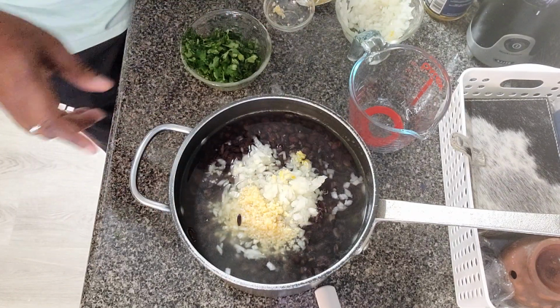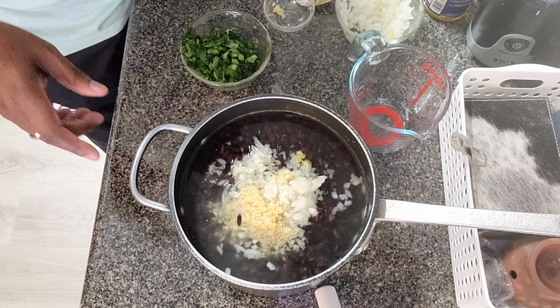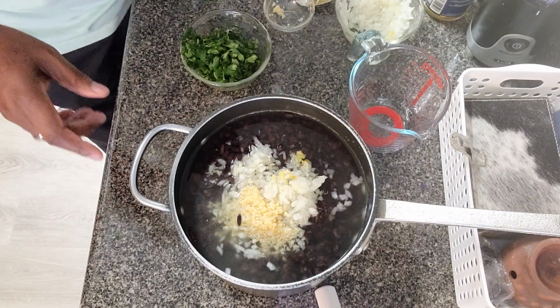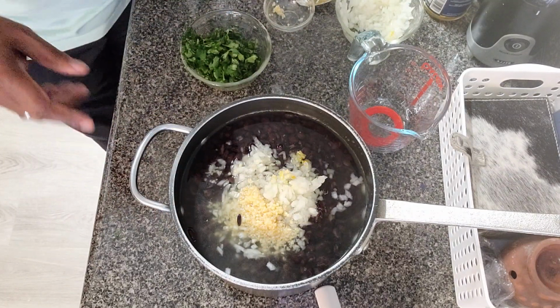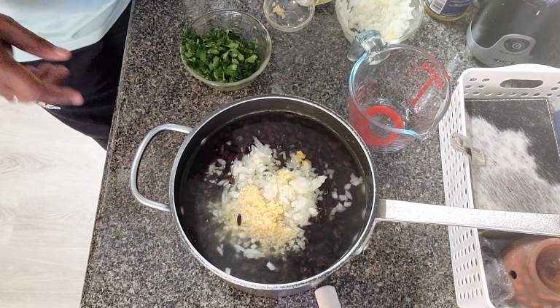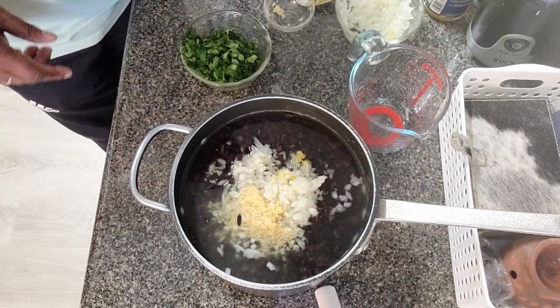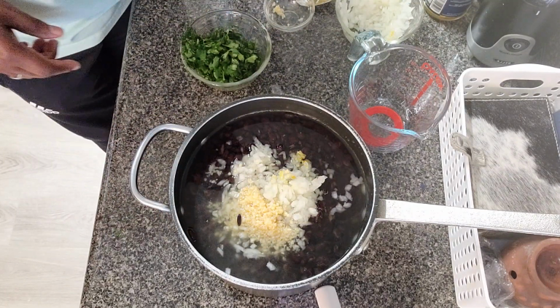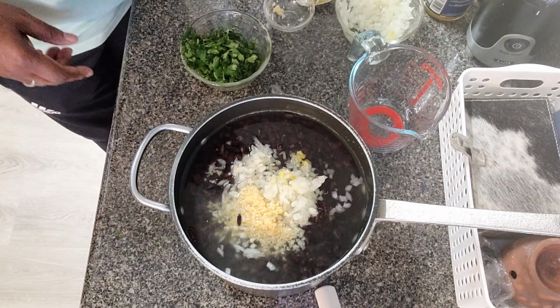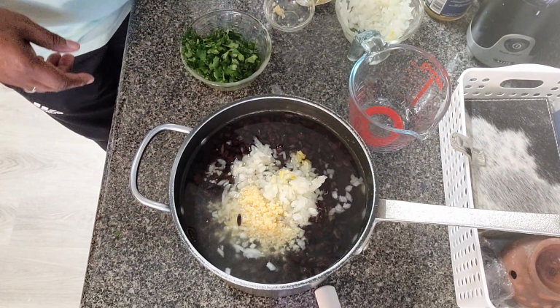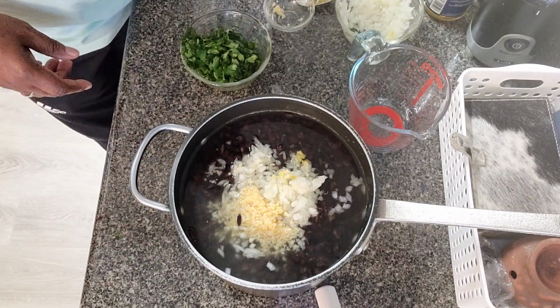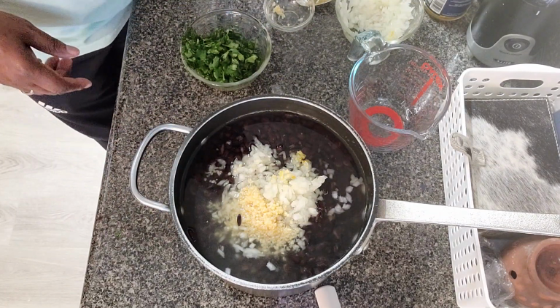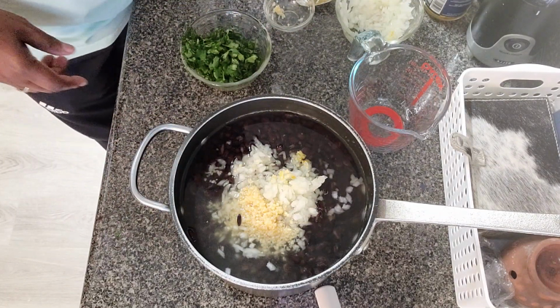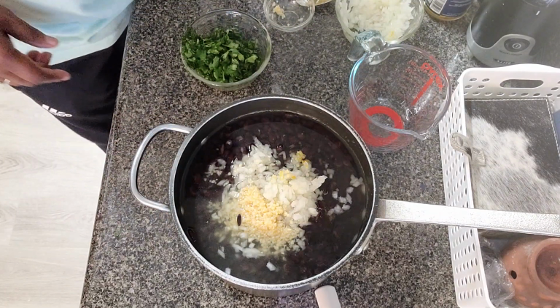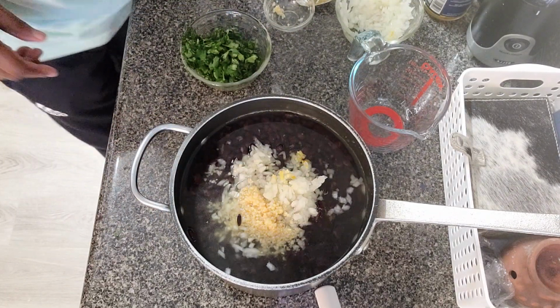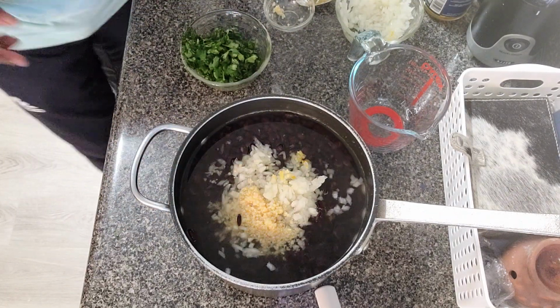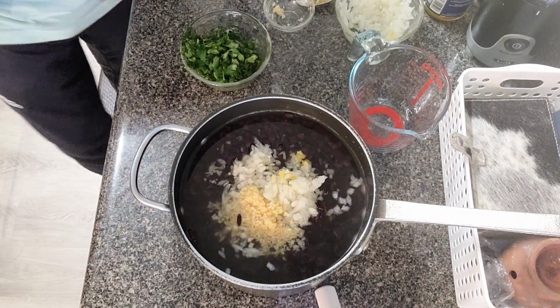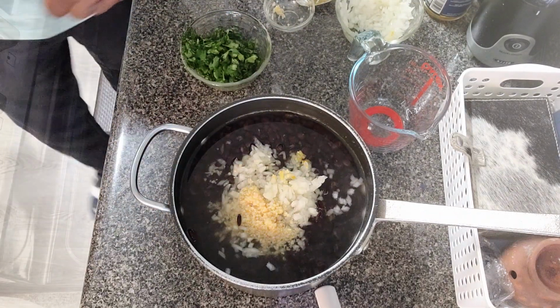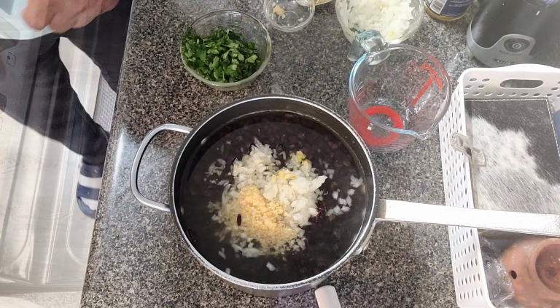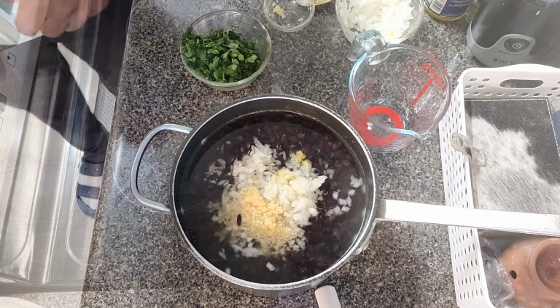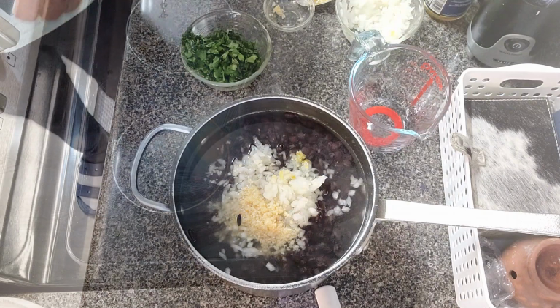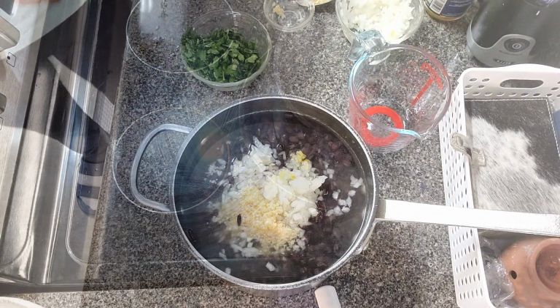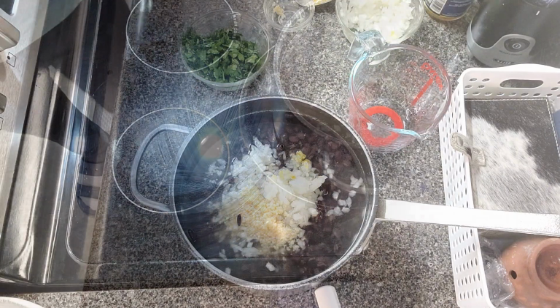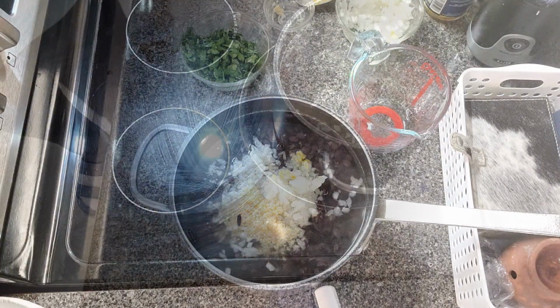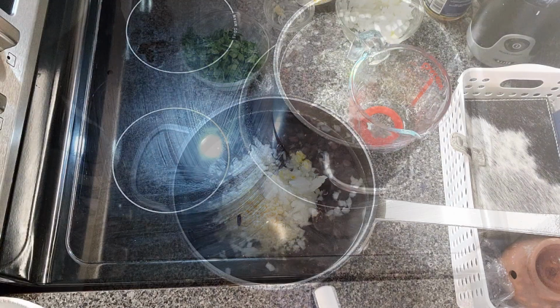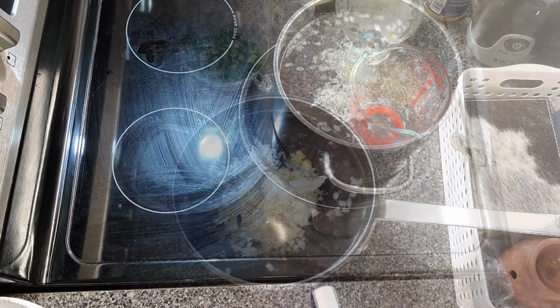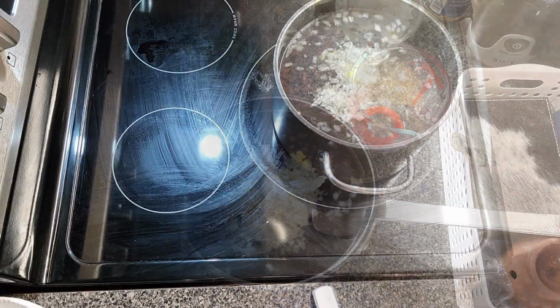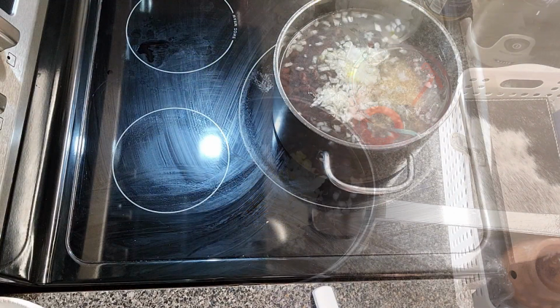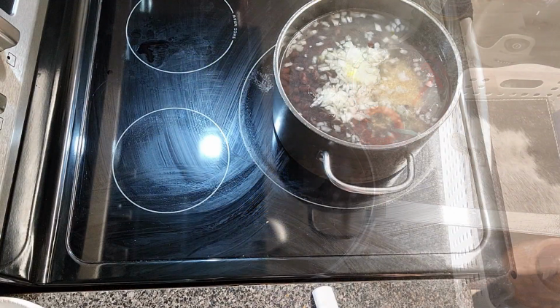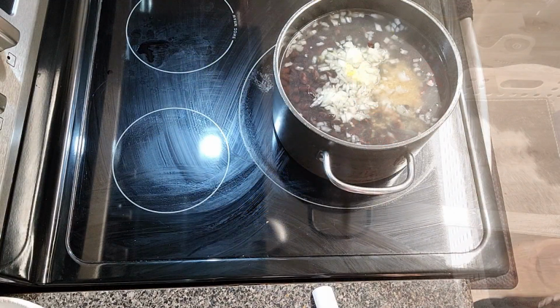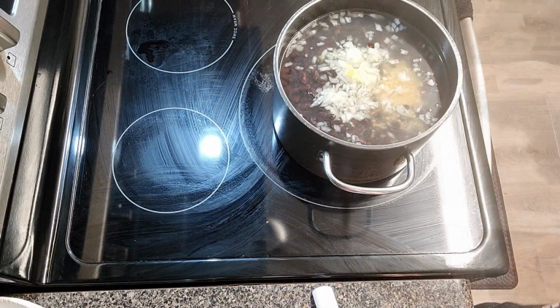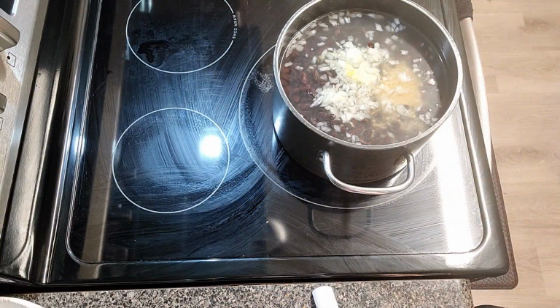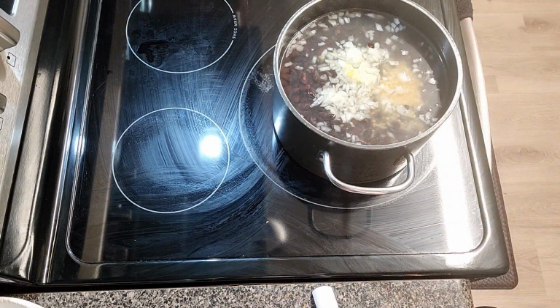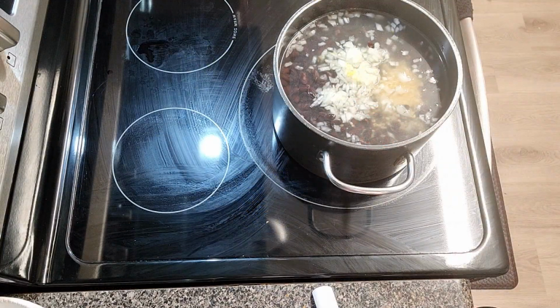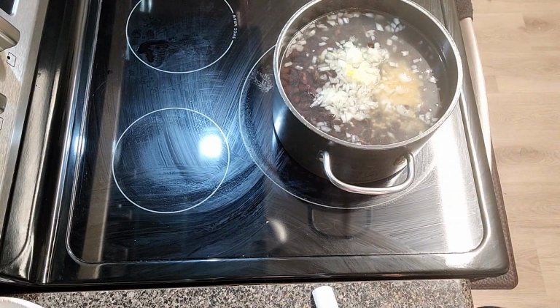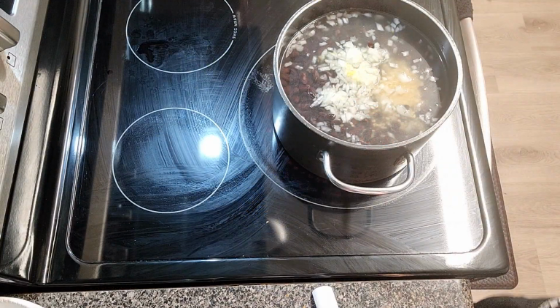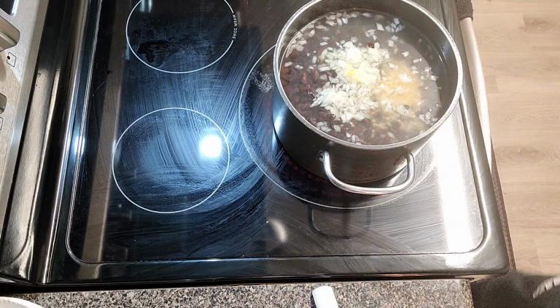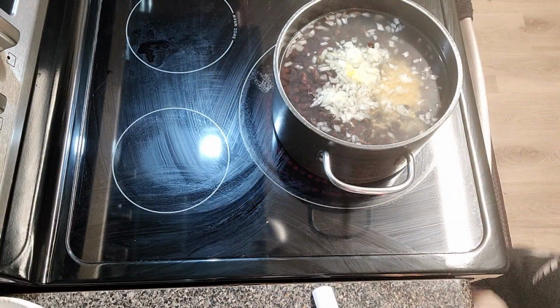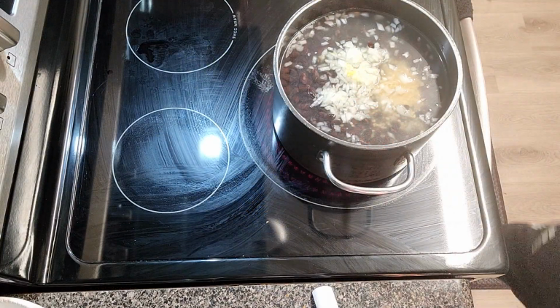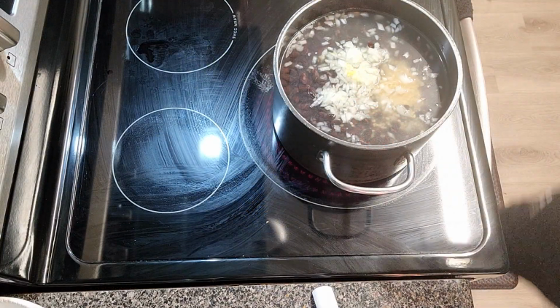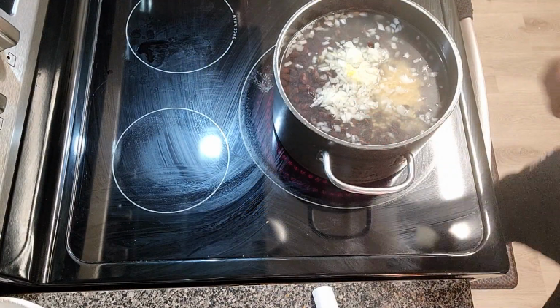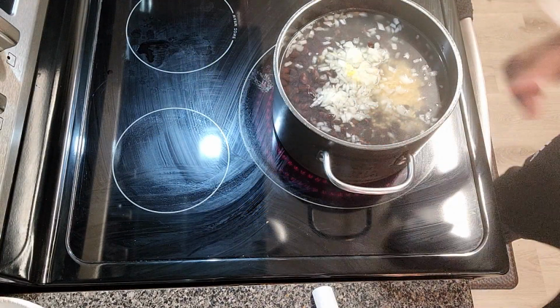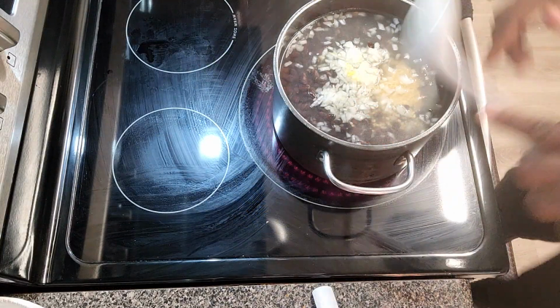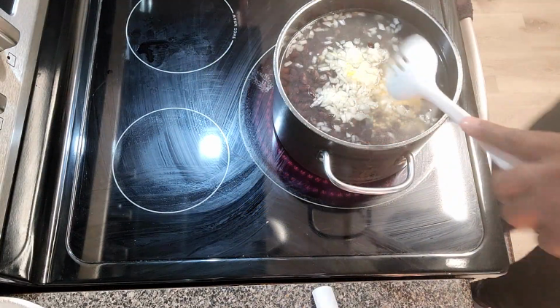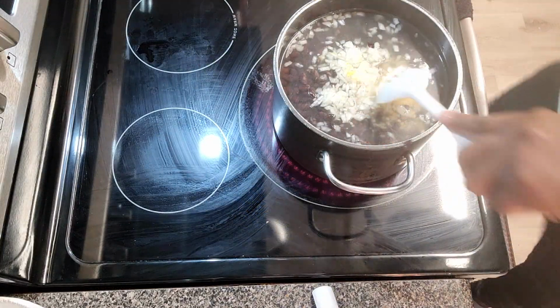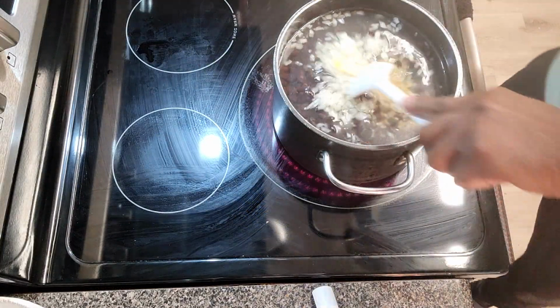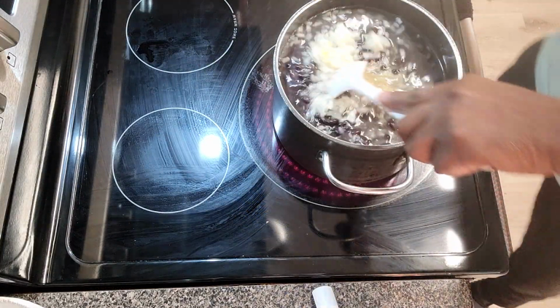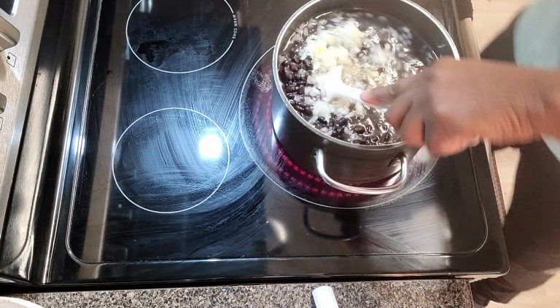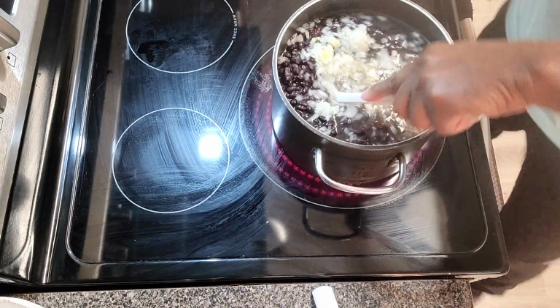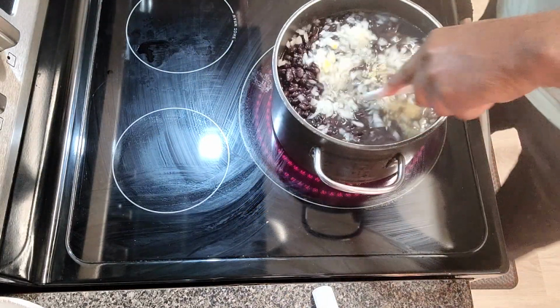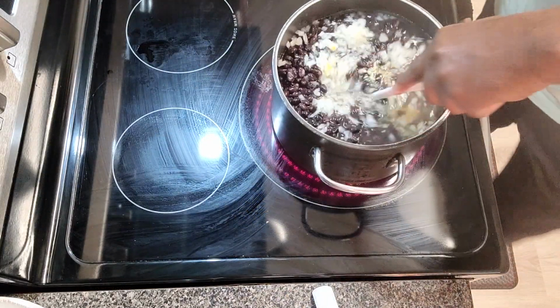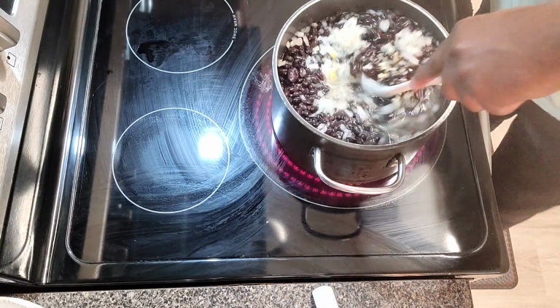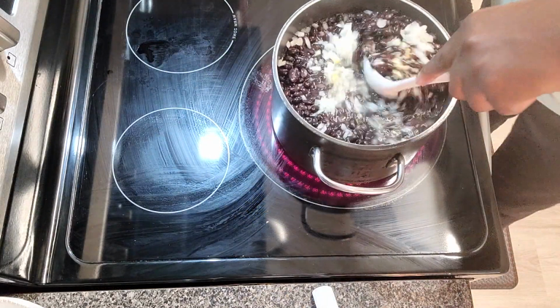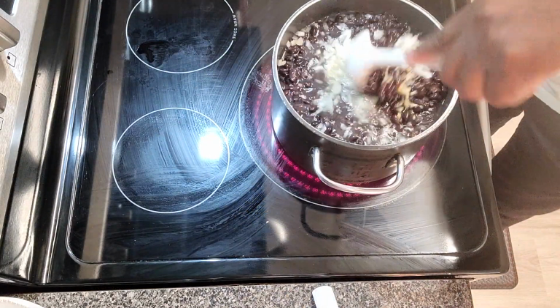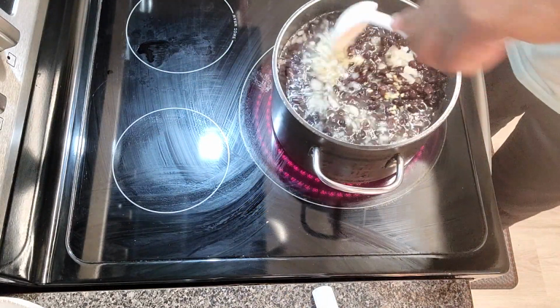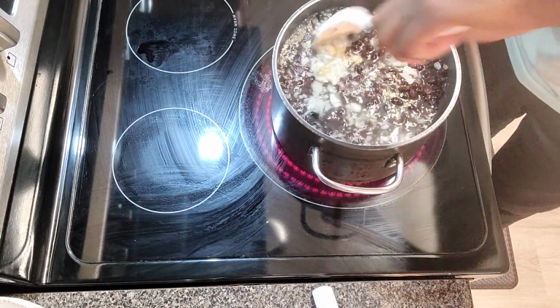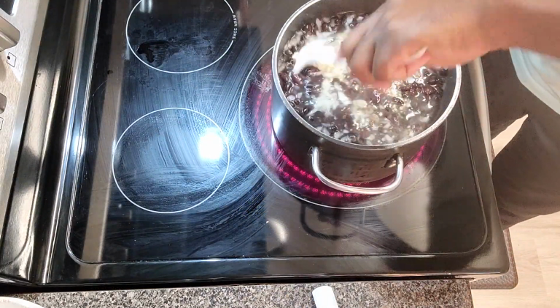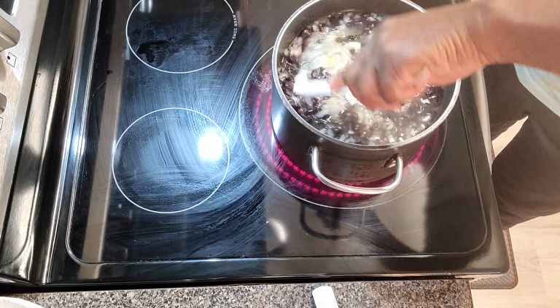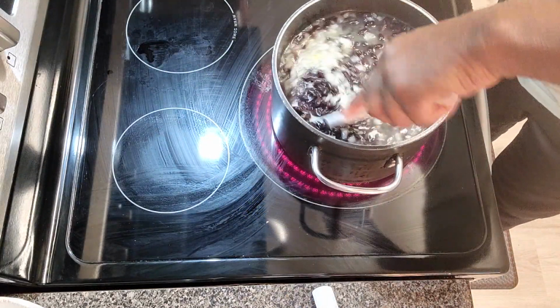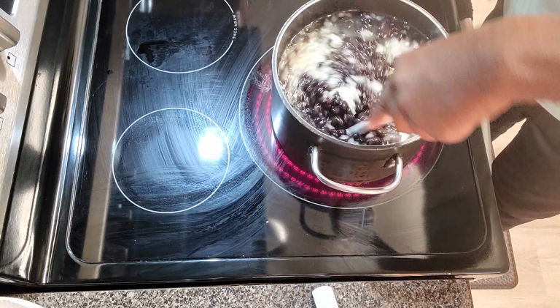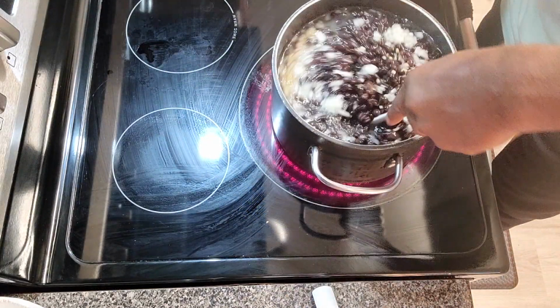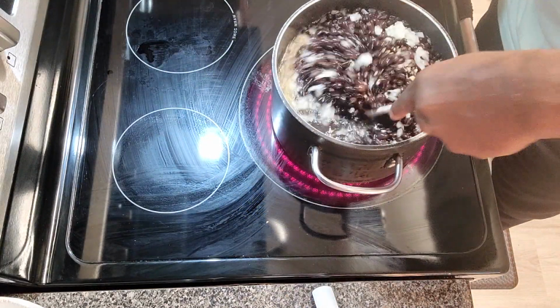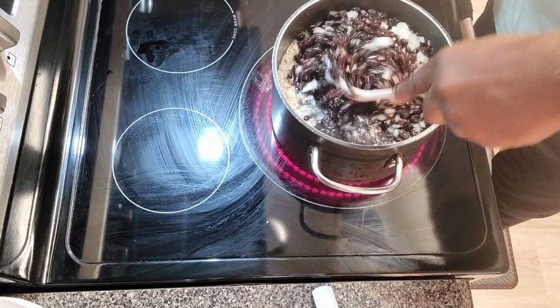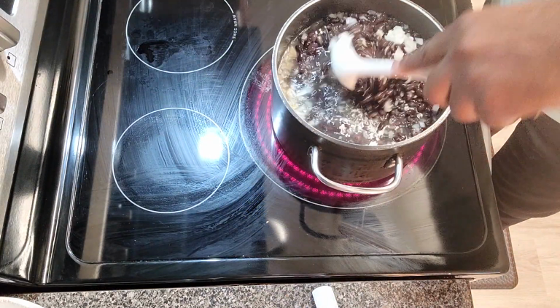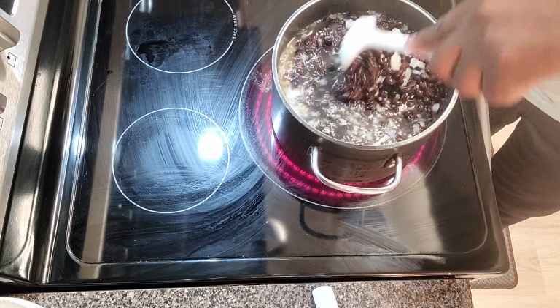Let's go over to the stove. Let's get started. Let's stir this up. We're going to let this cook and simmer.